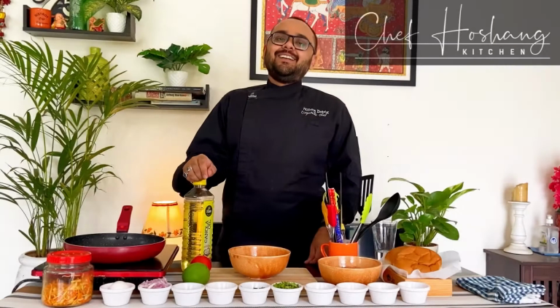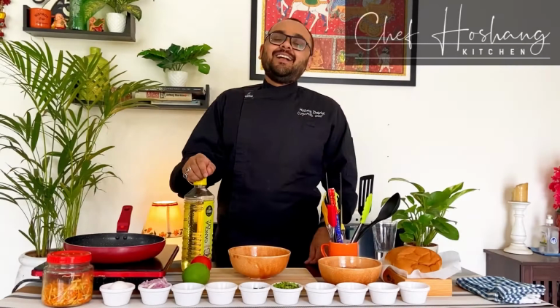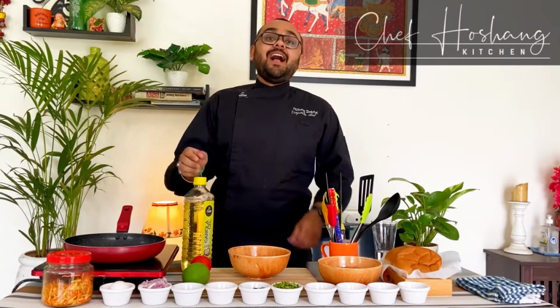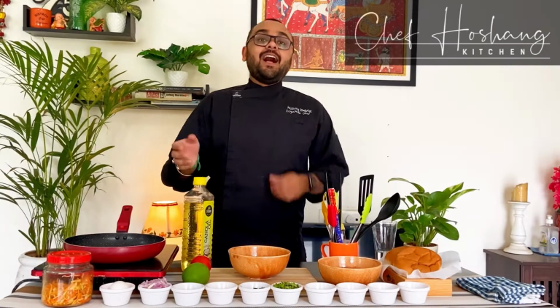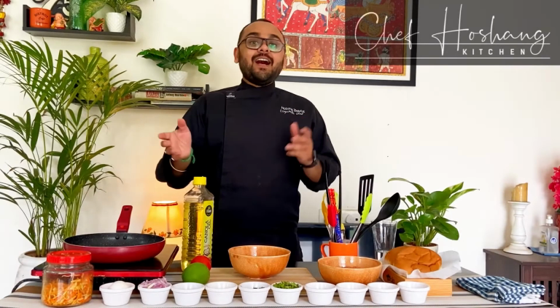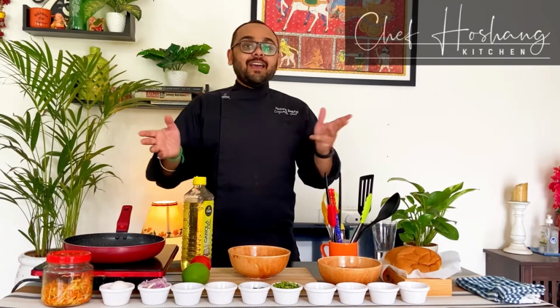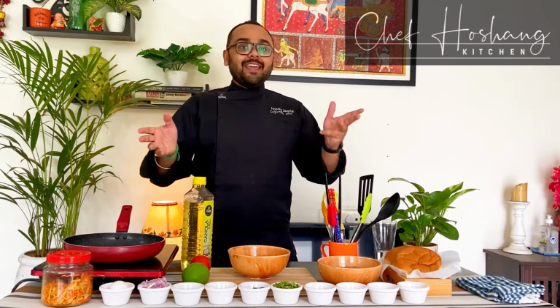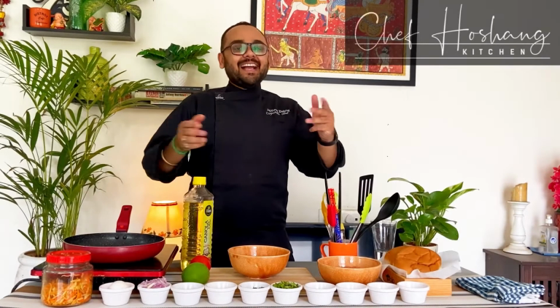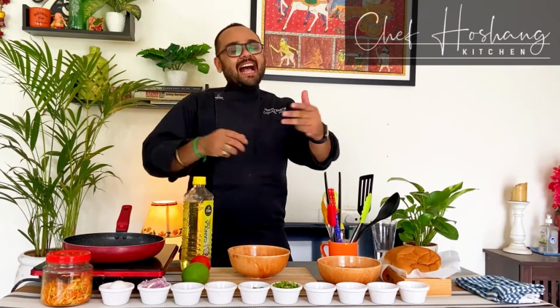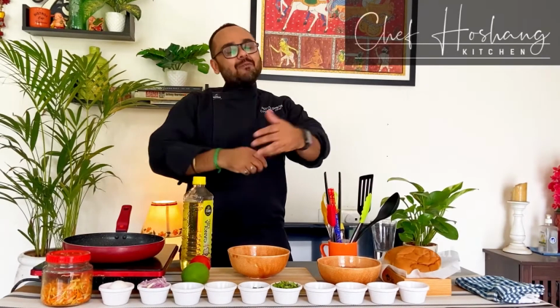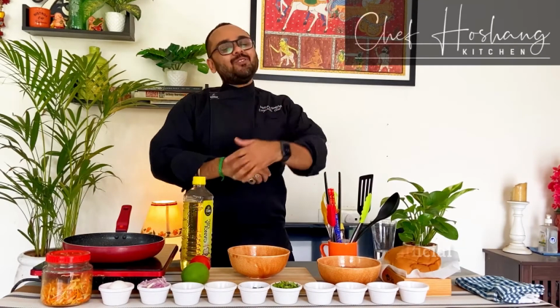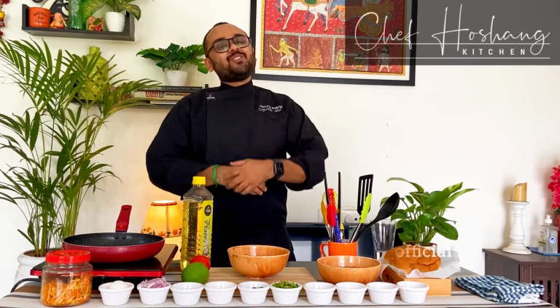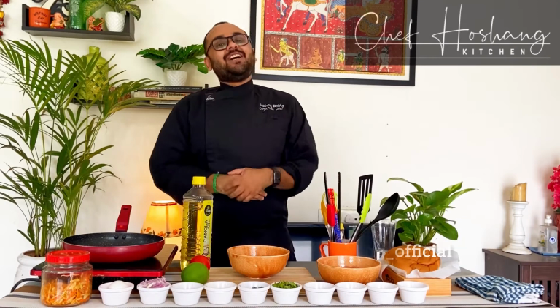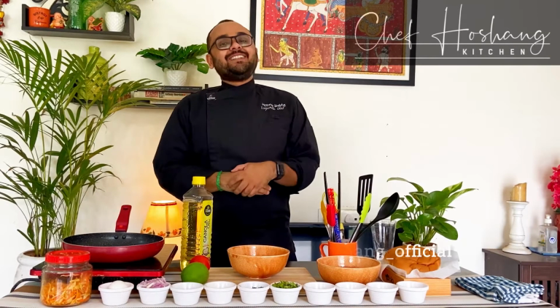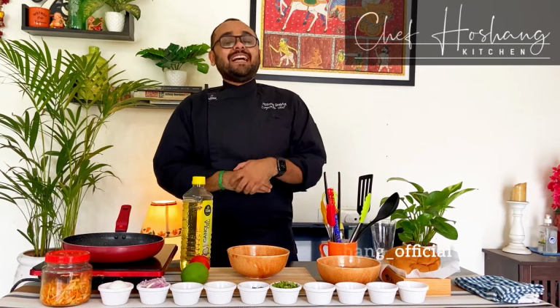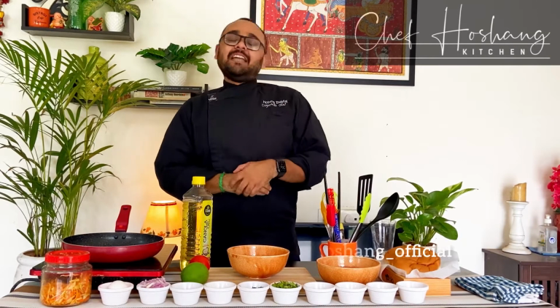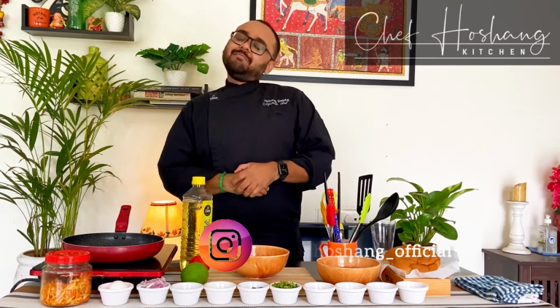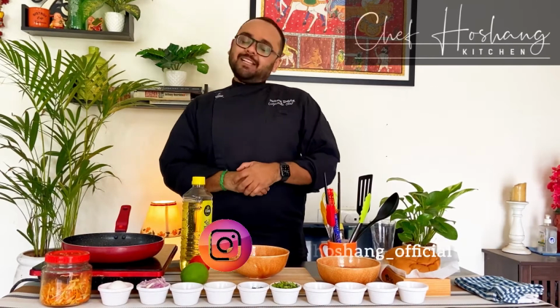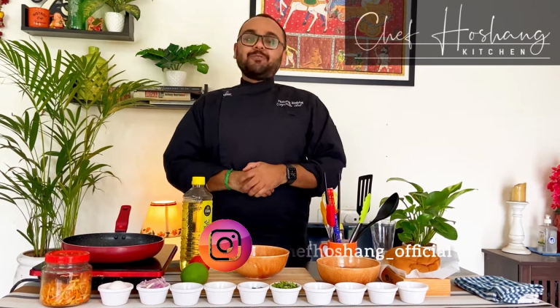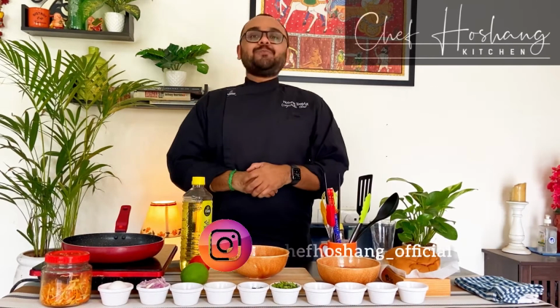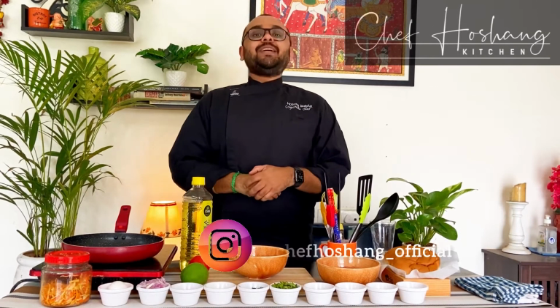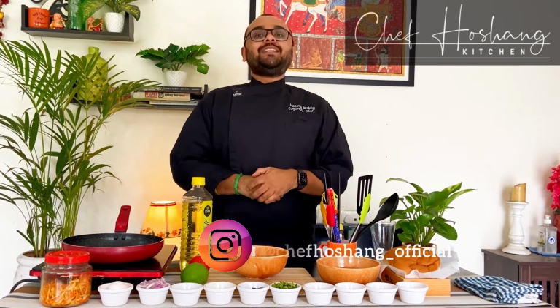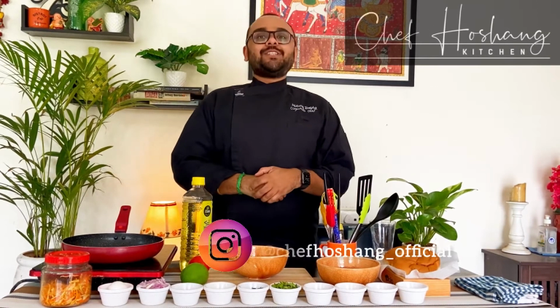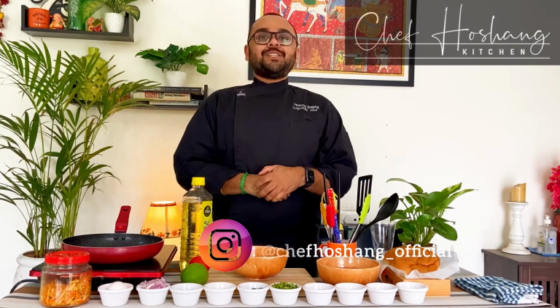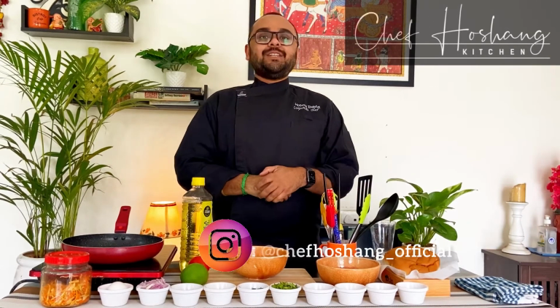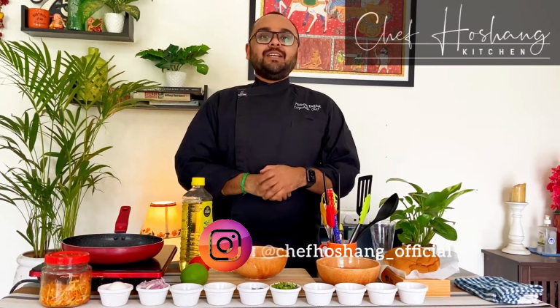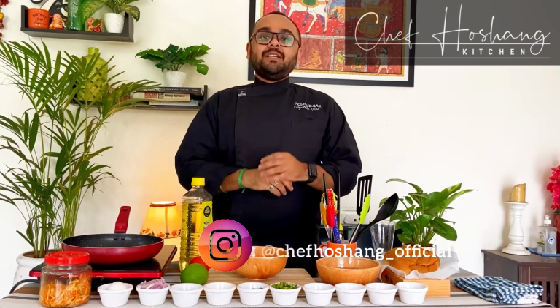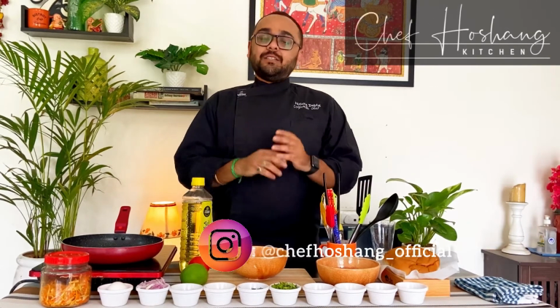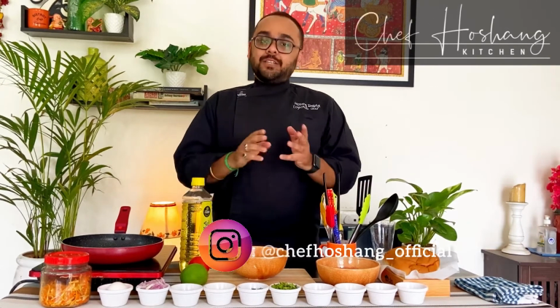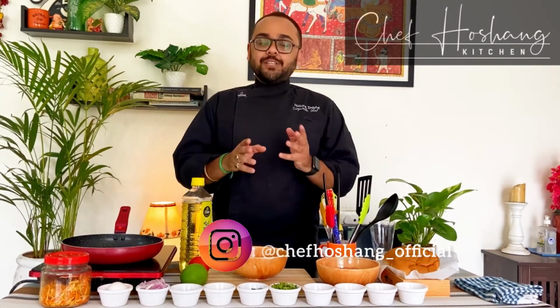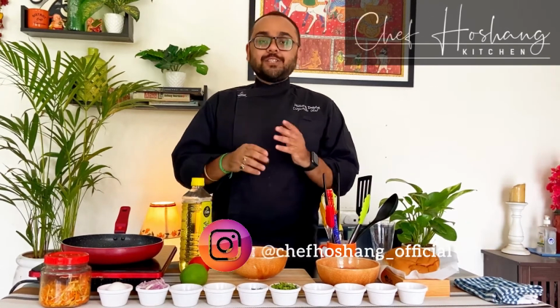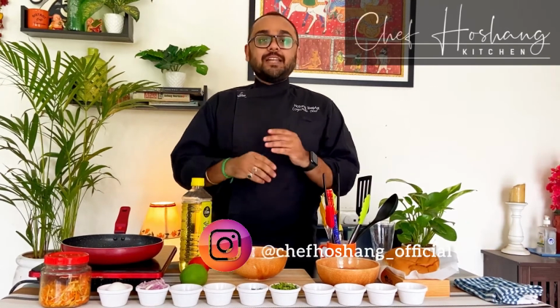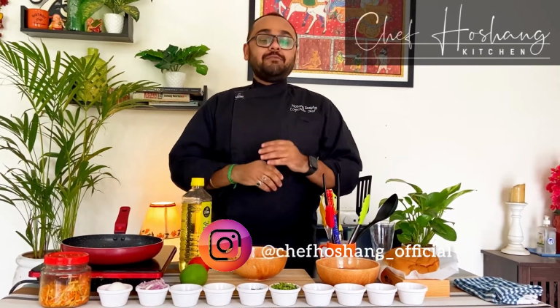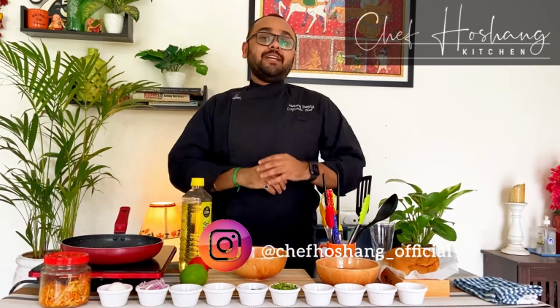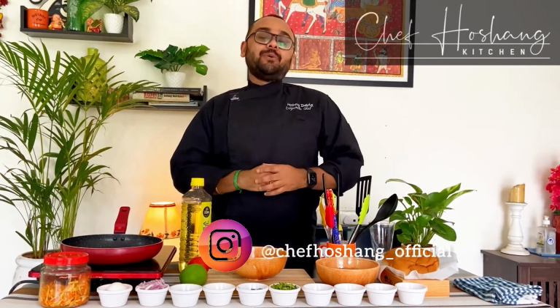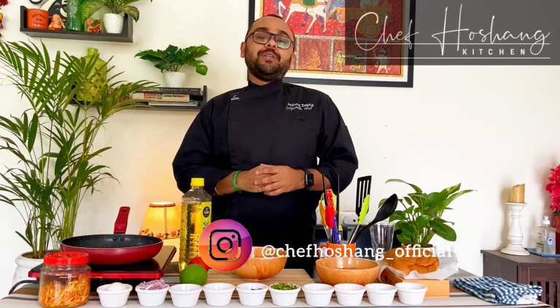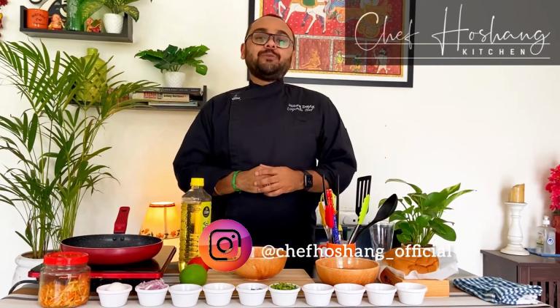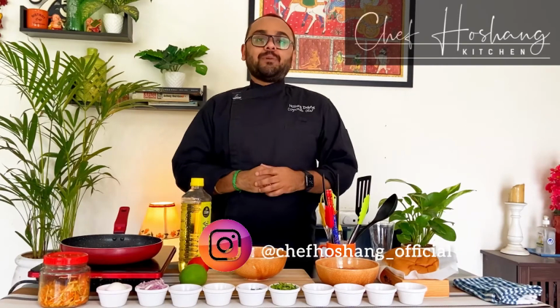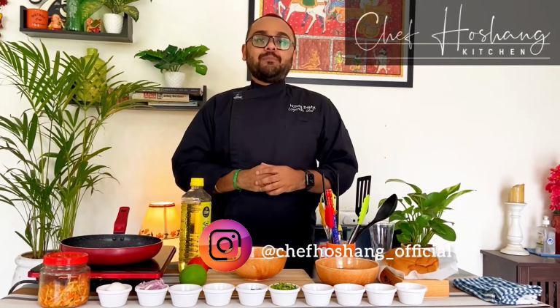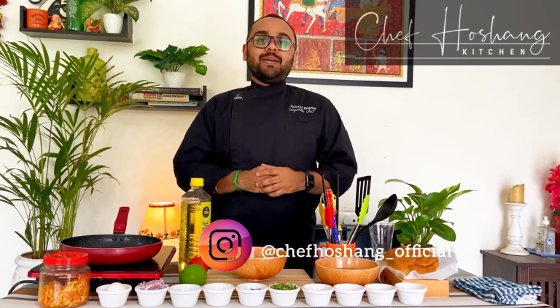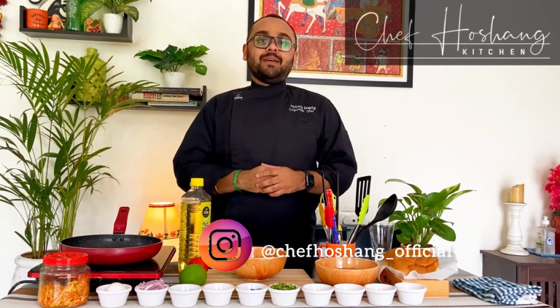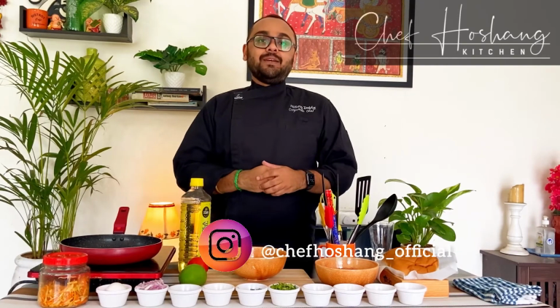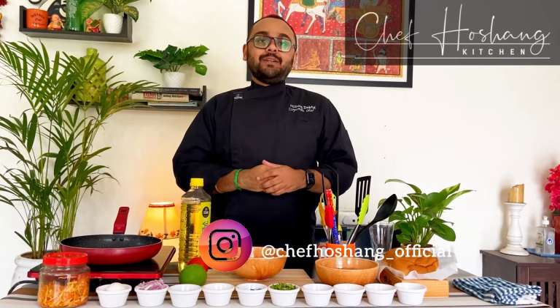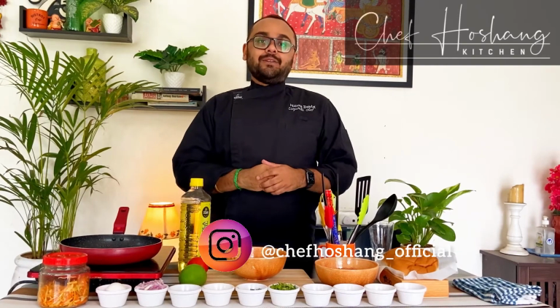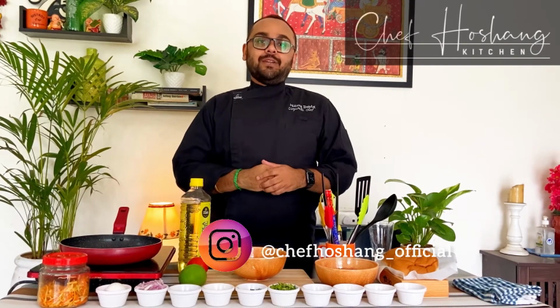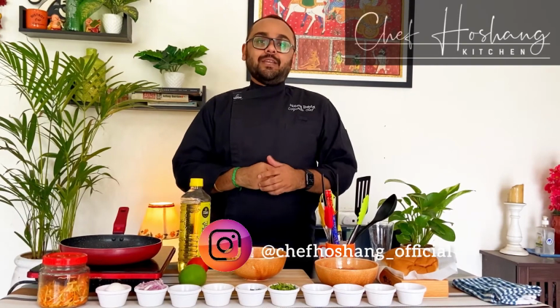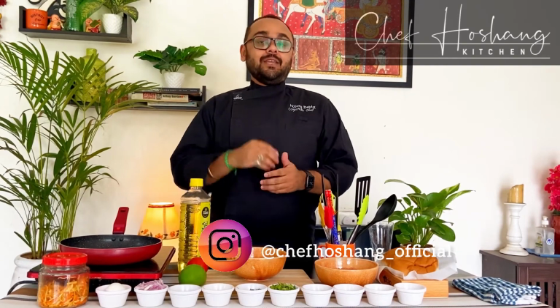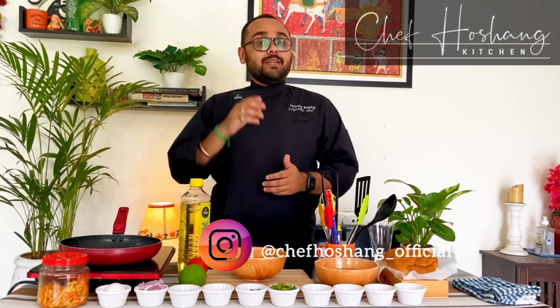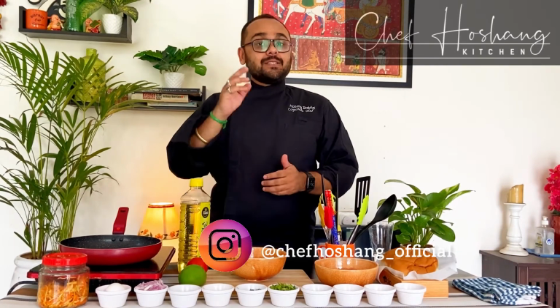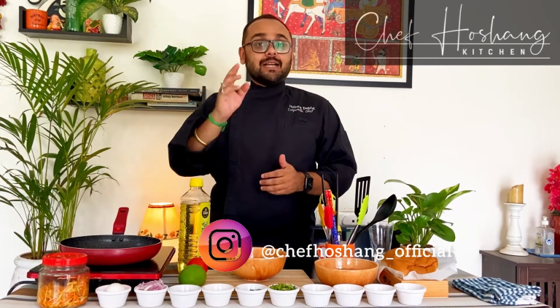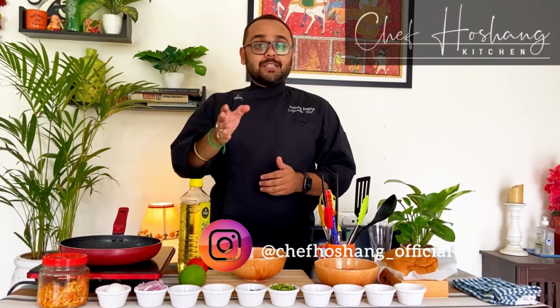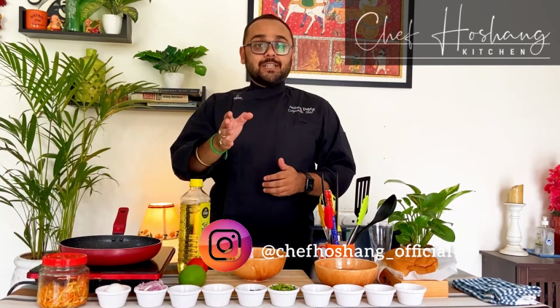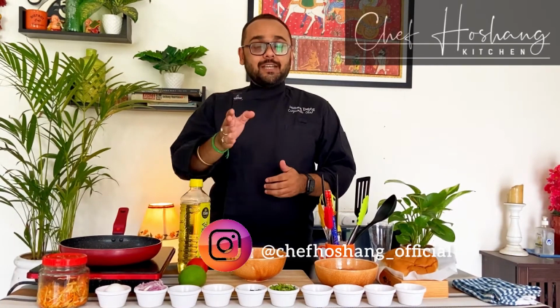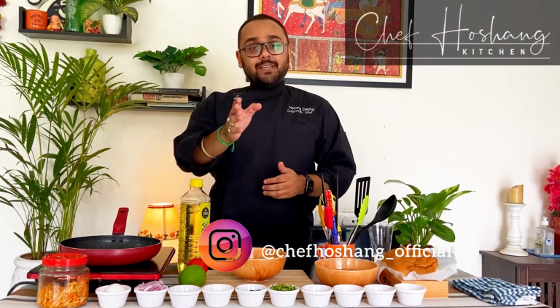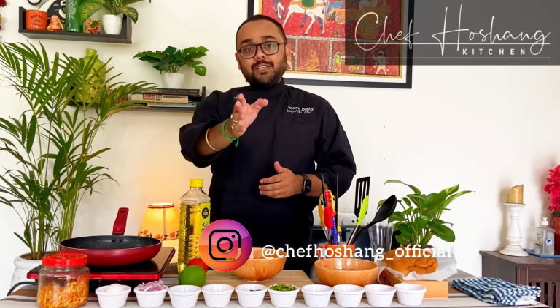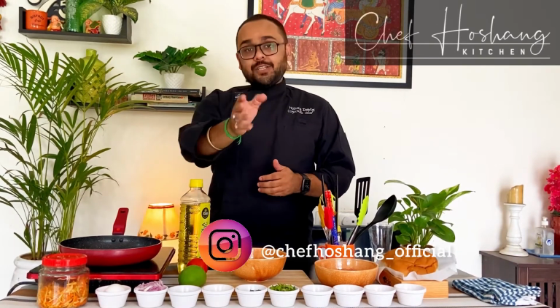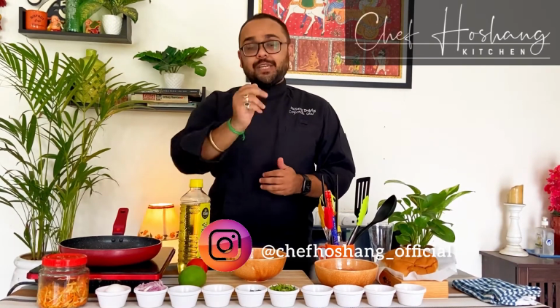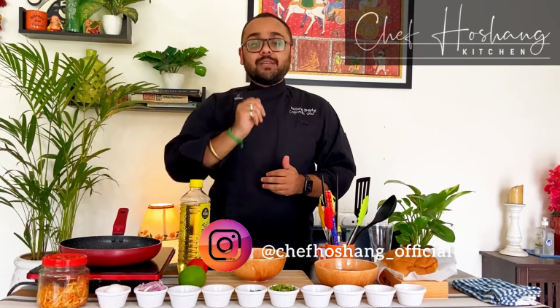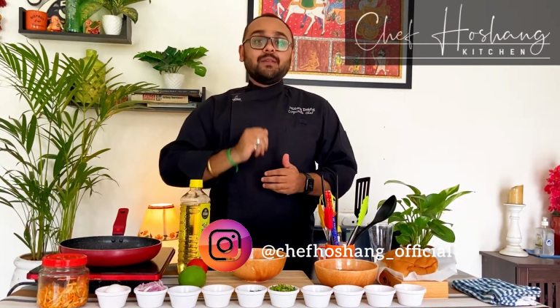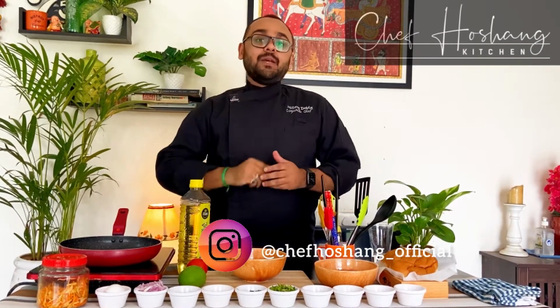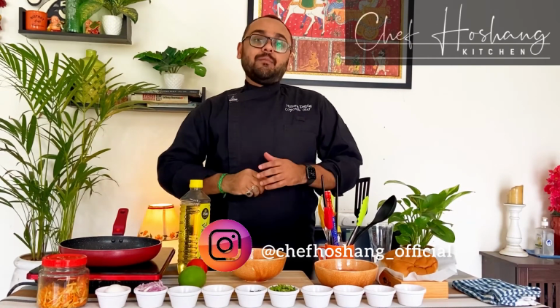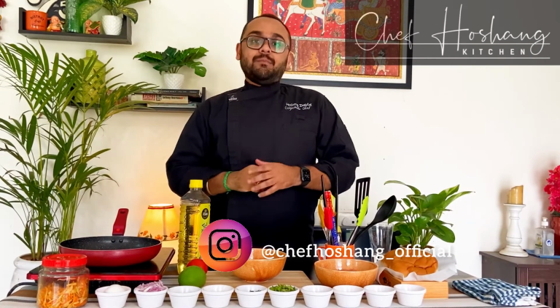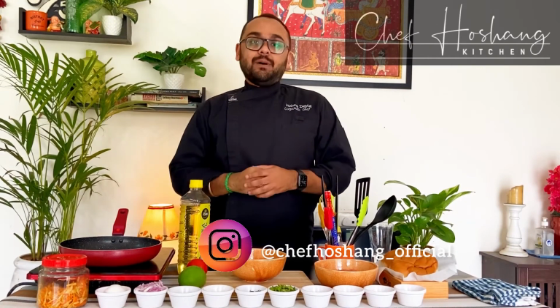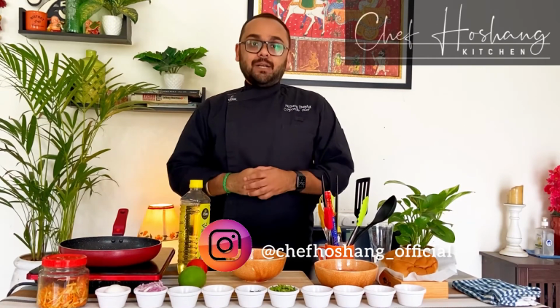Hi, I'm Husham and welcome to my kitchen. The dish that we are going to prepare today is Achari Chicken Burger.